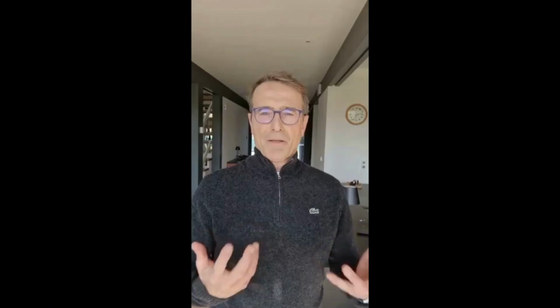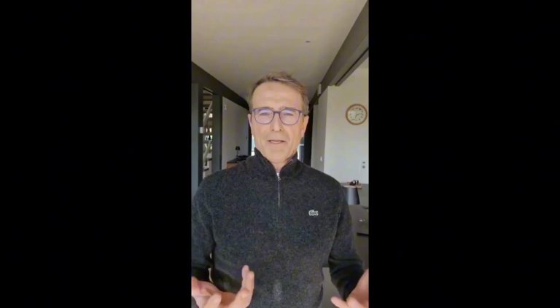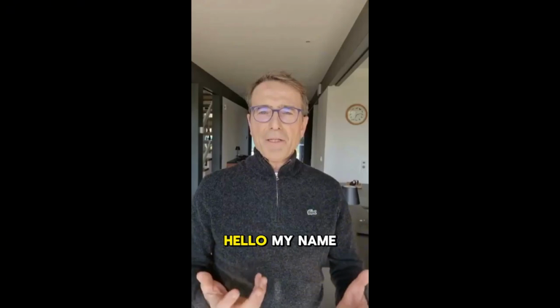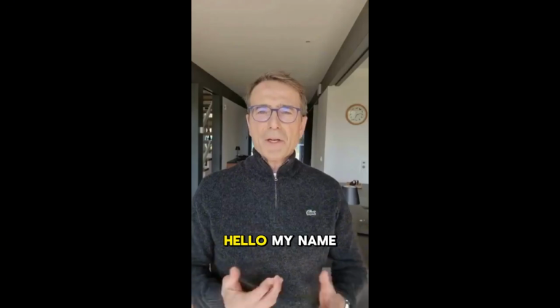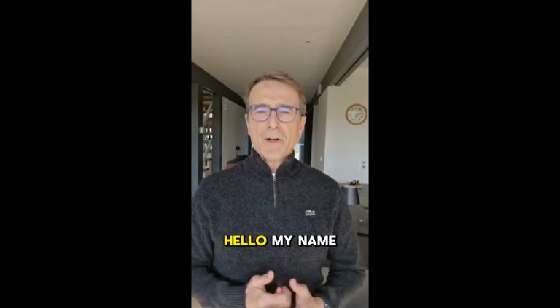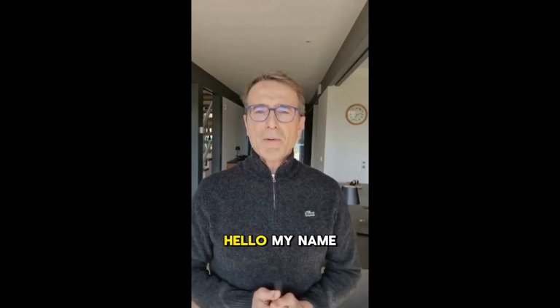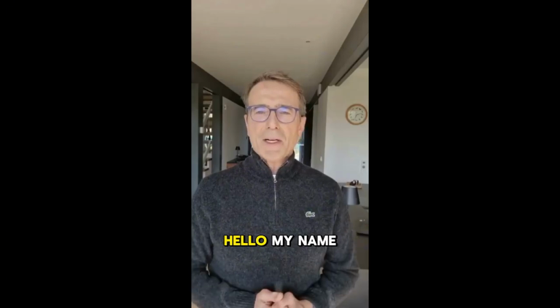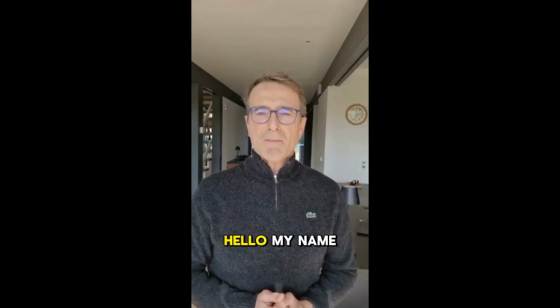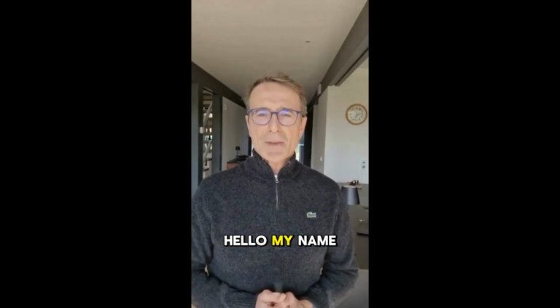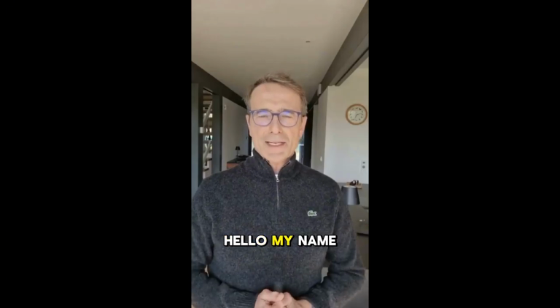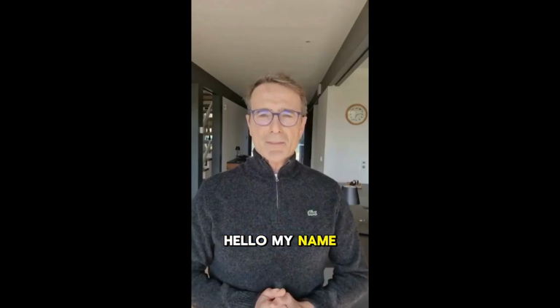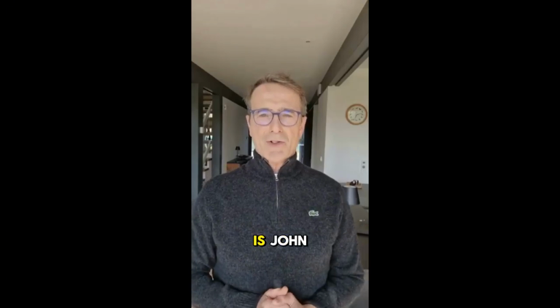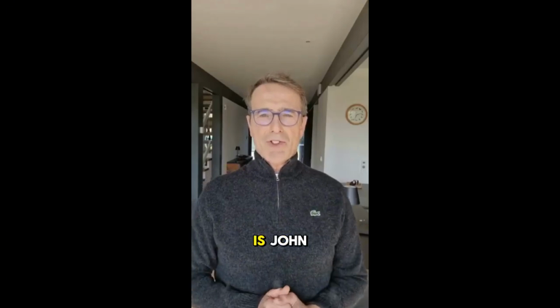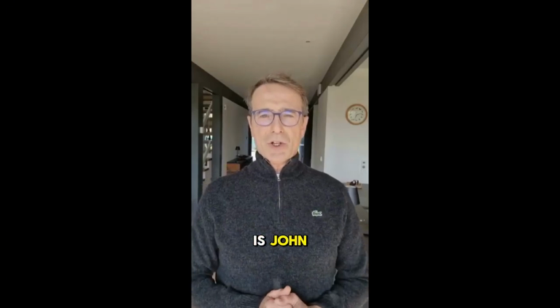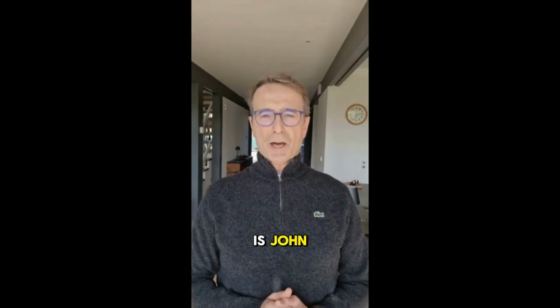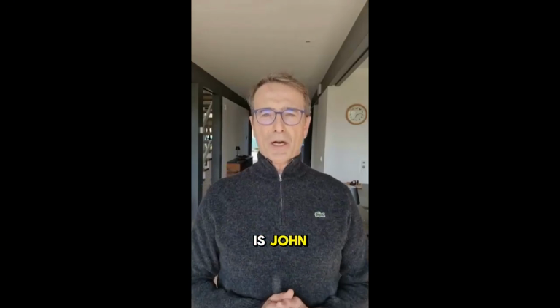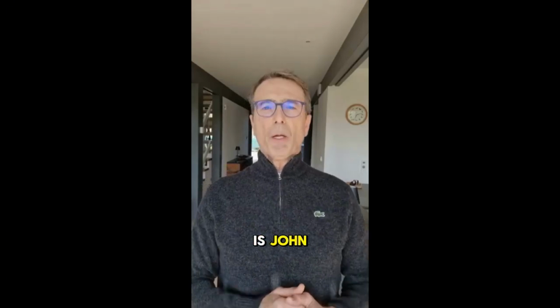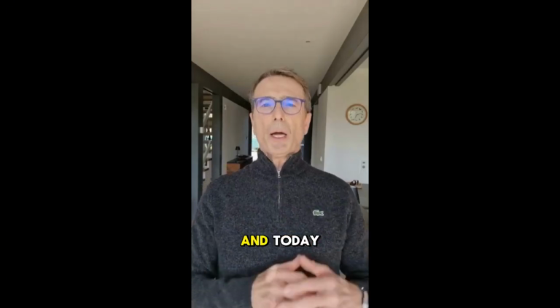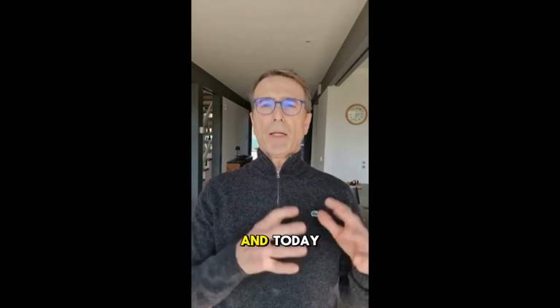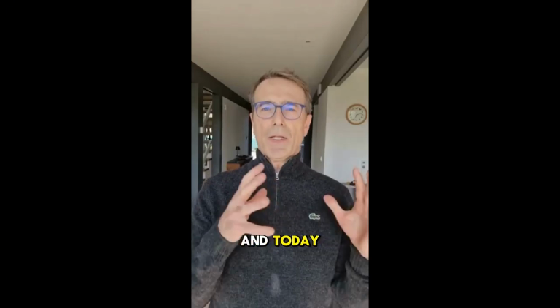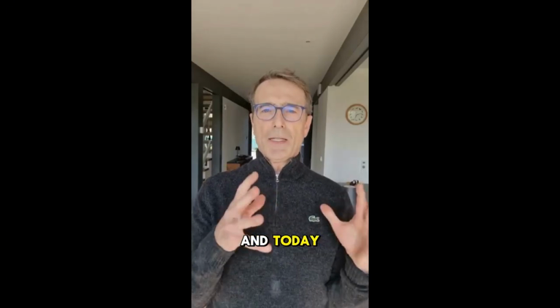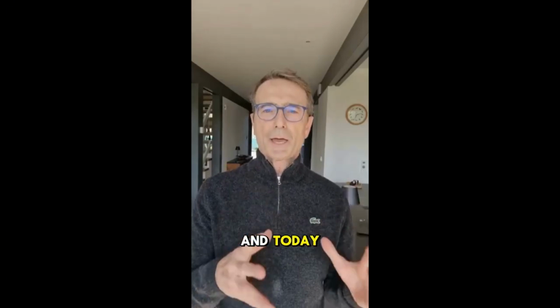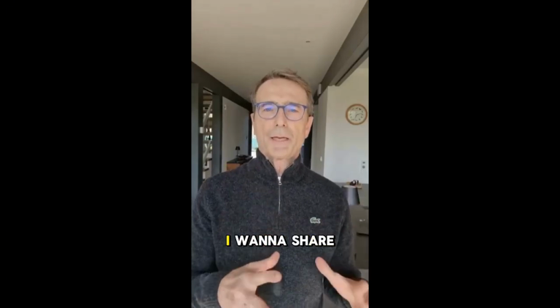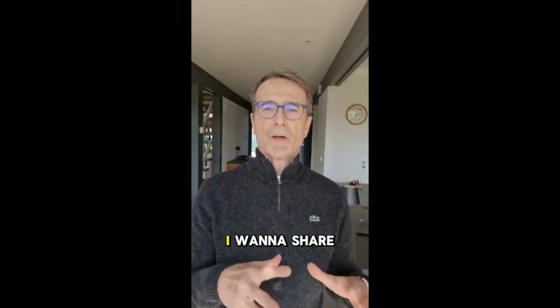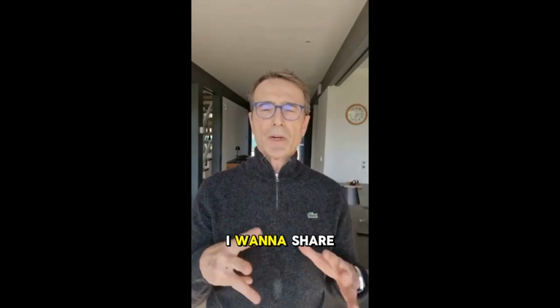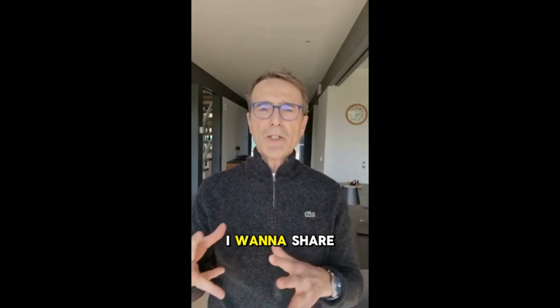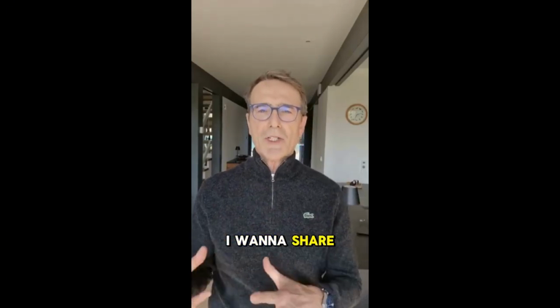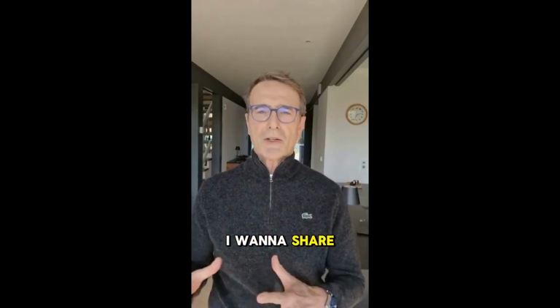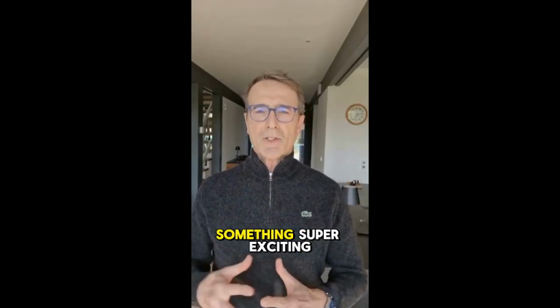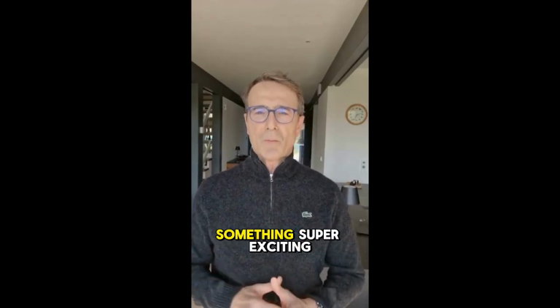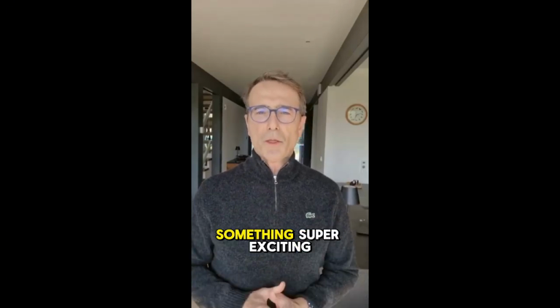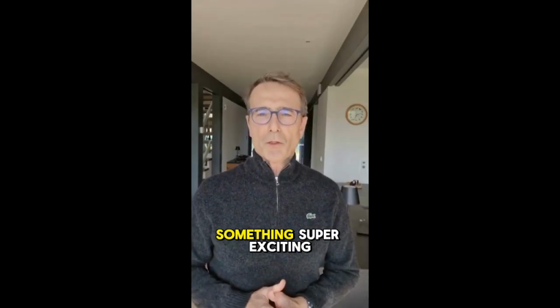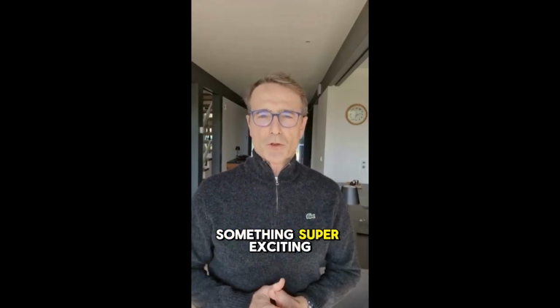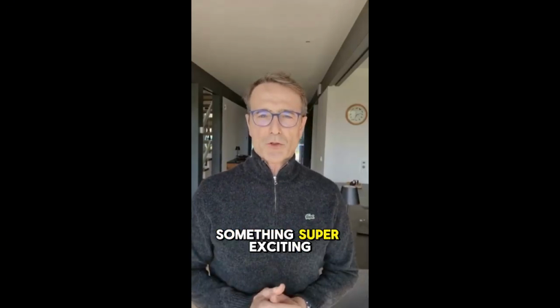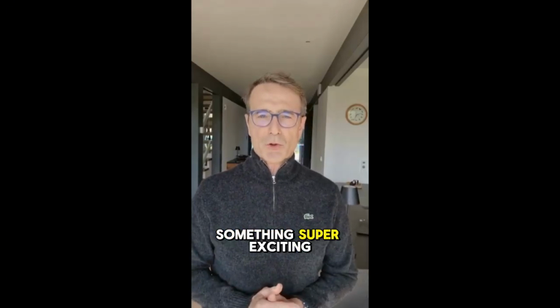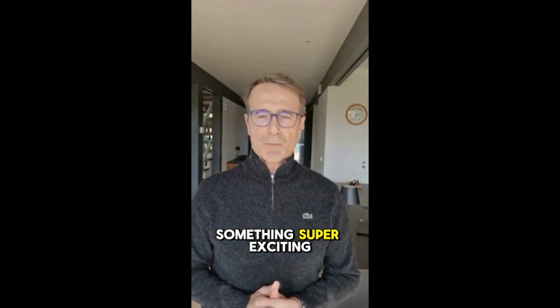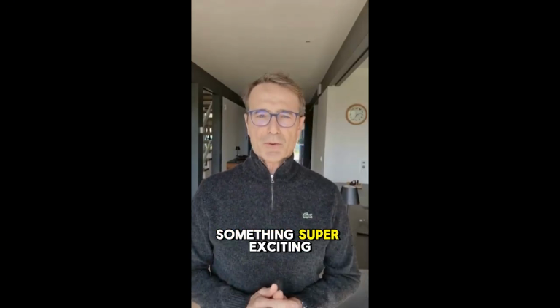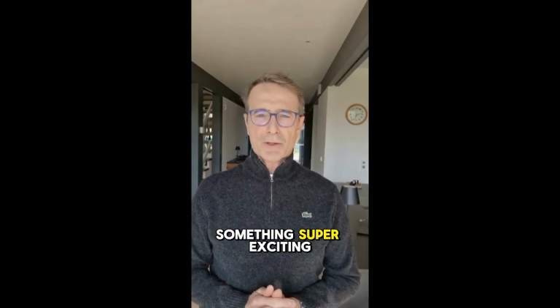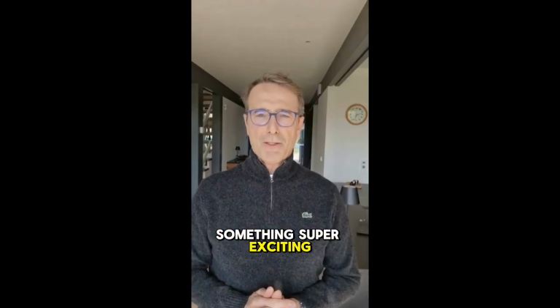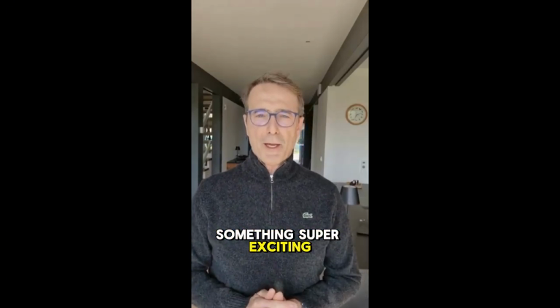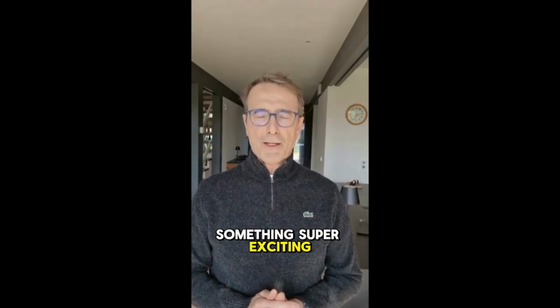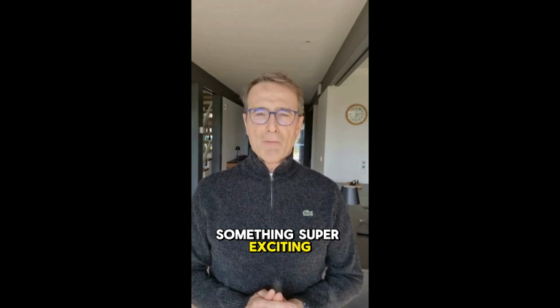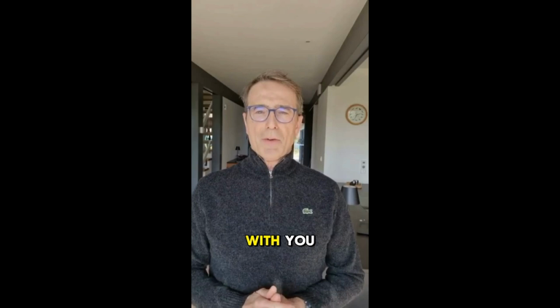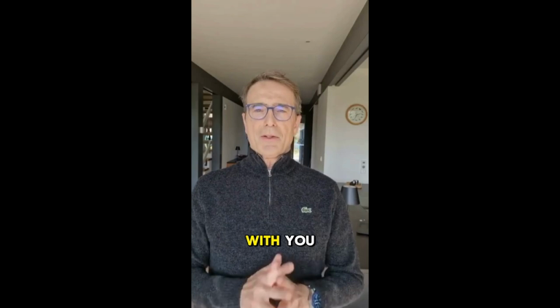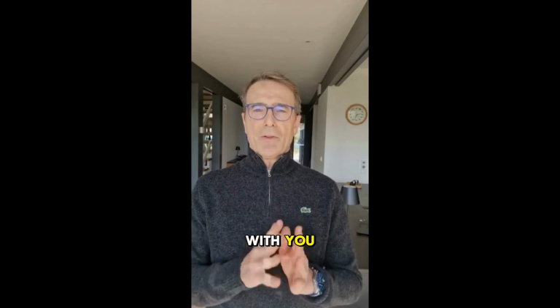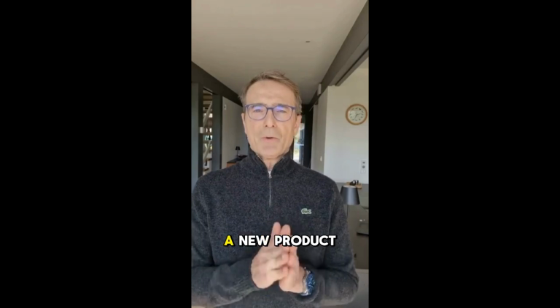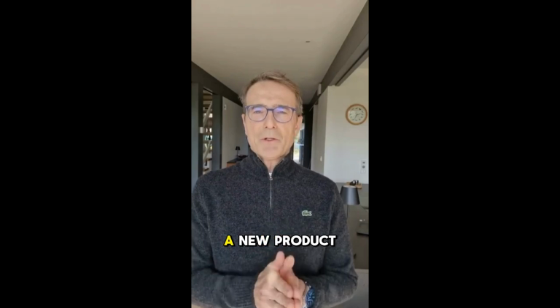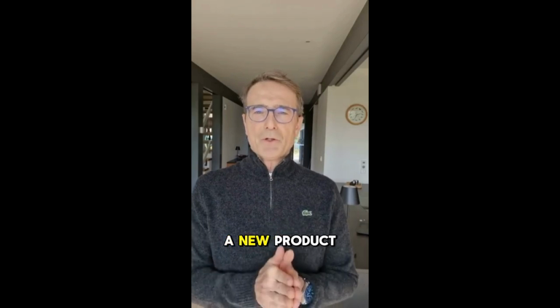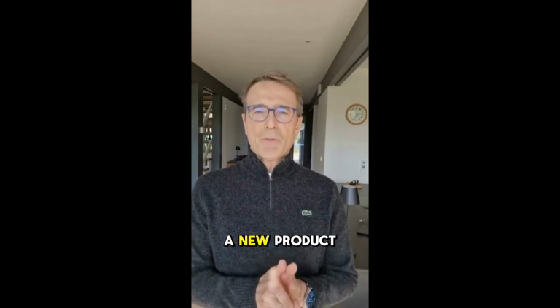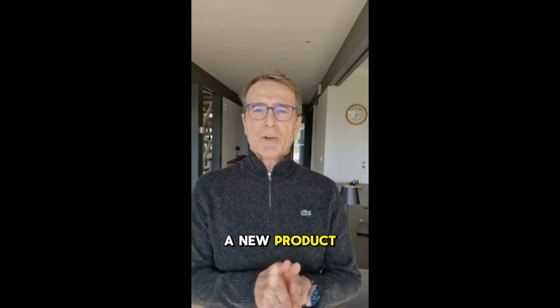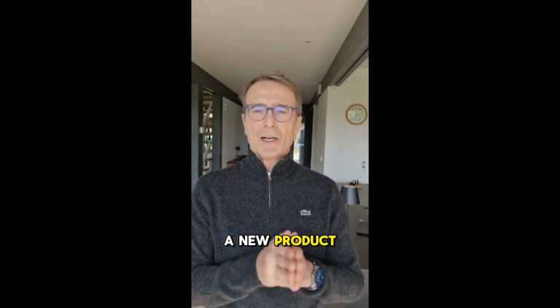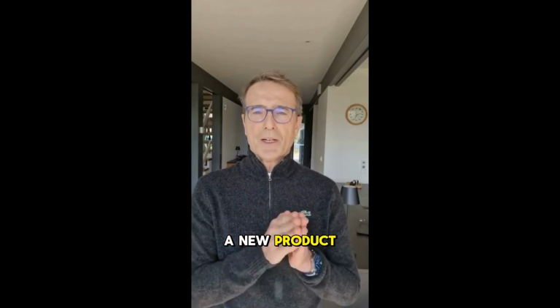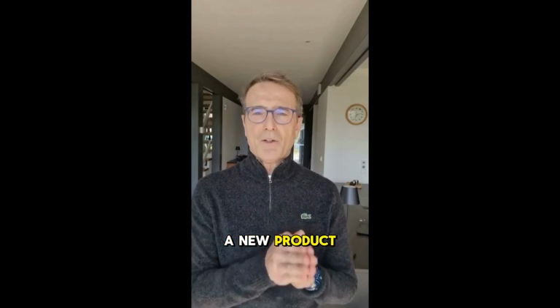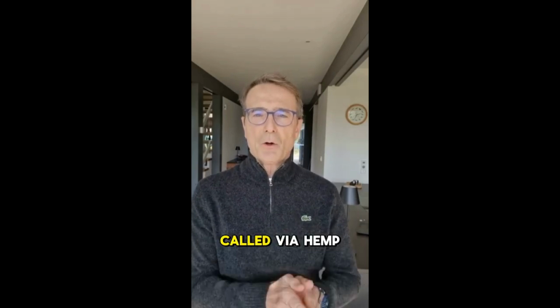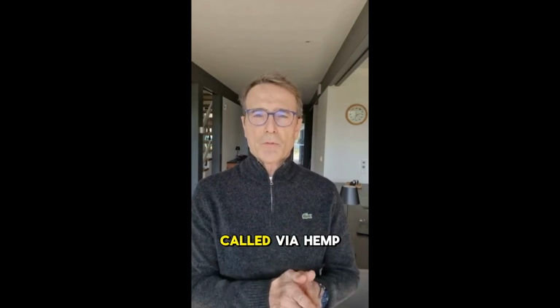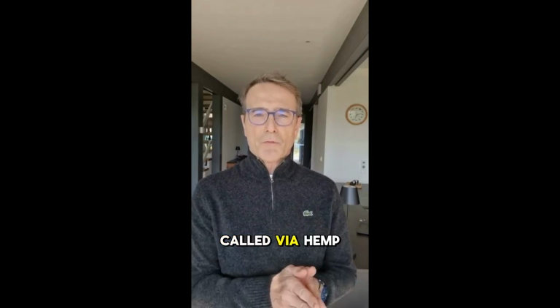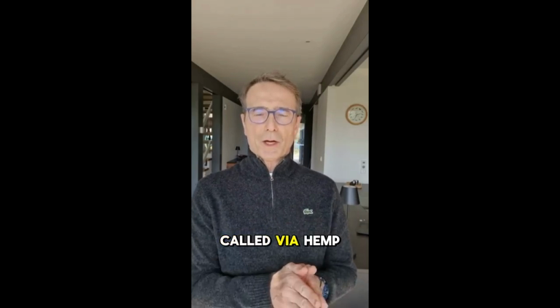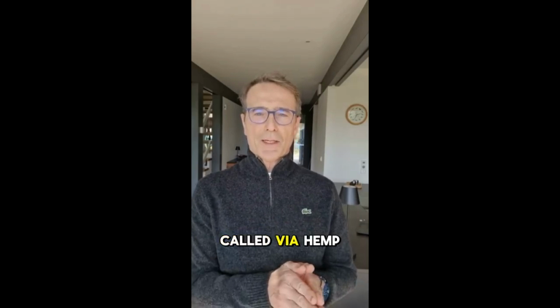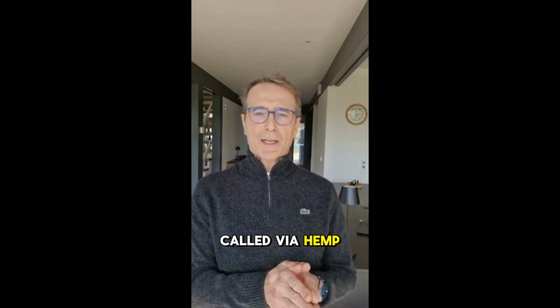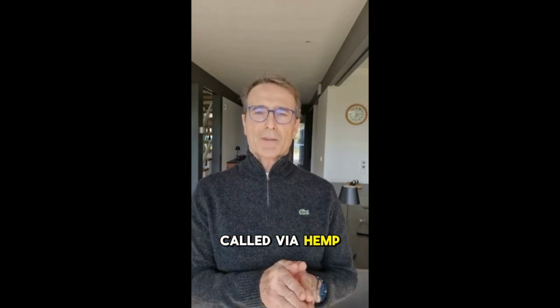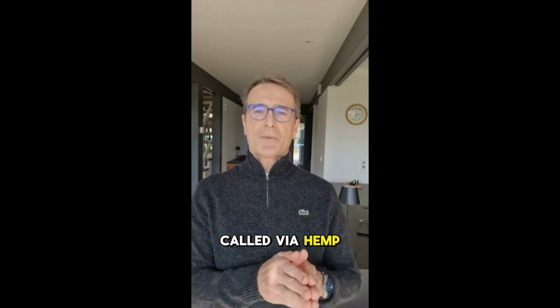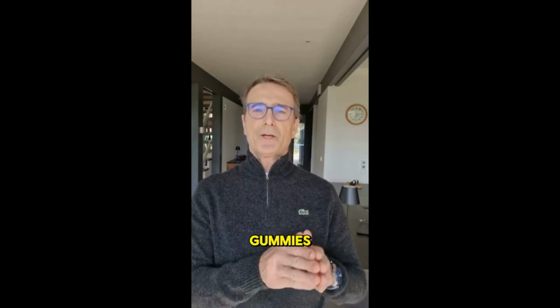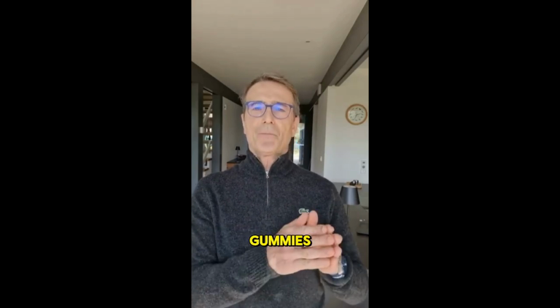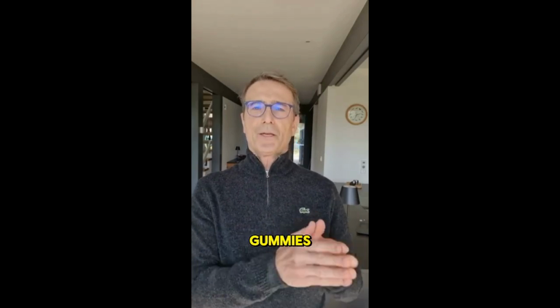Hello, my name is John, and today I want to share something super exciting with you — a new product called ViaHemp Gummies.